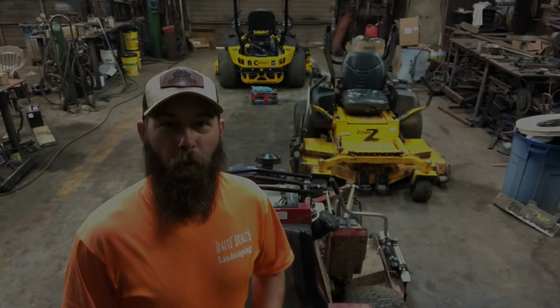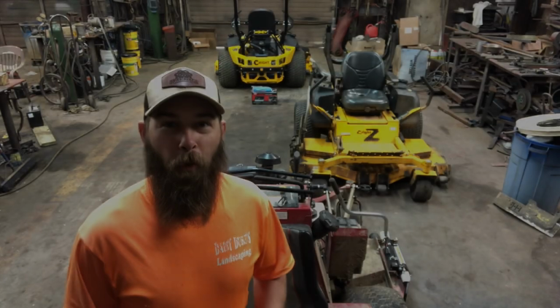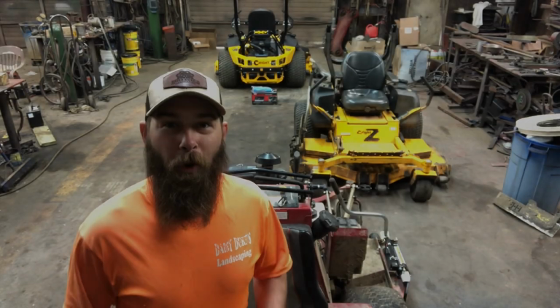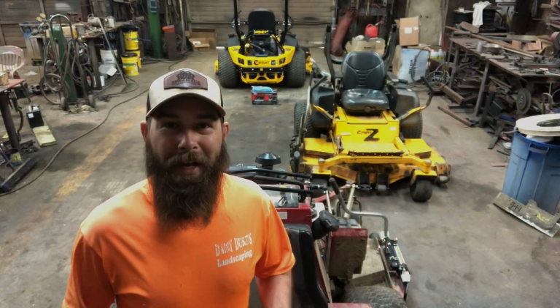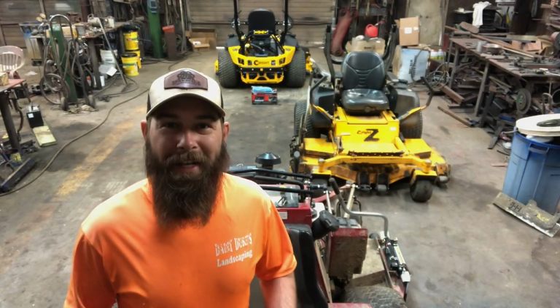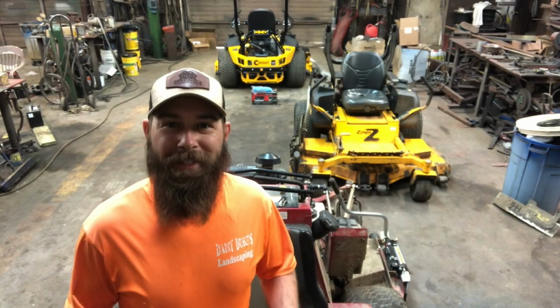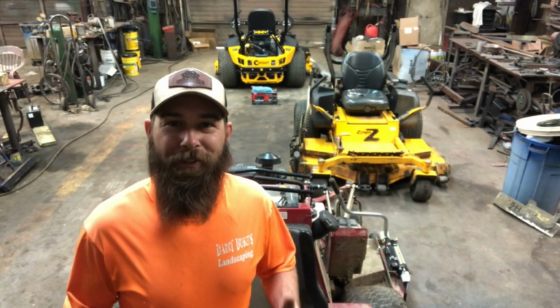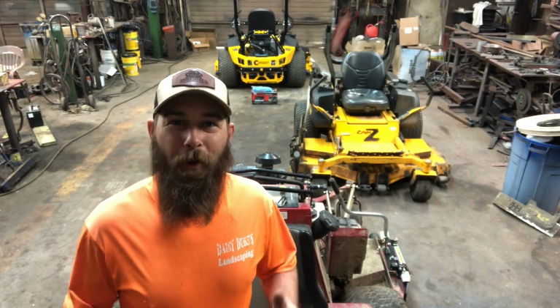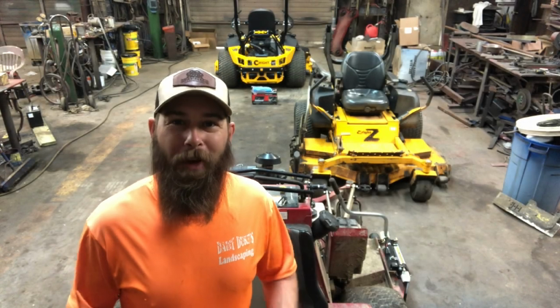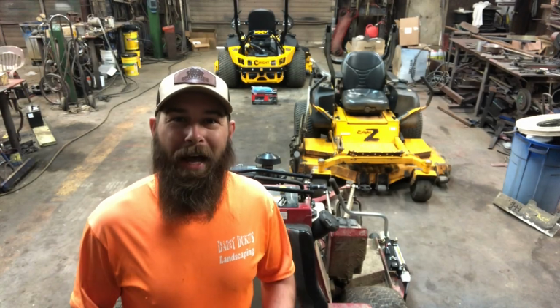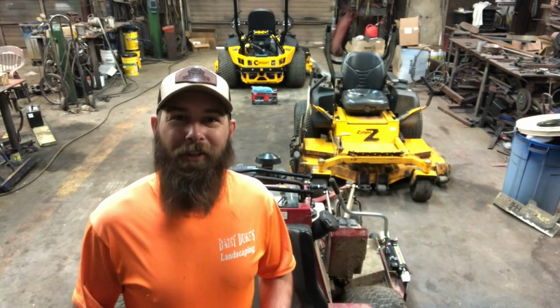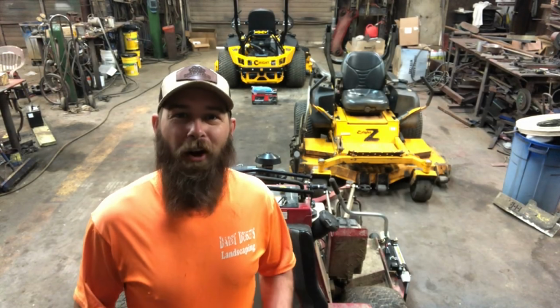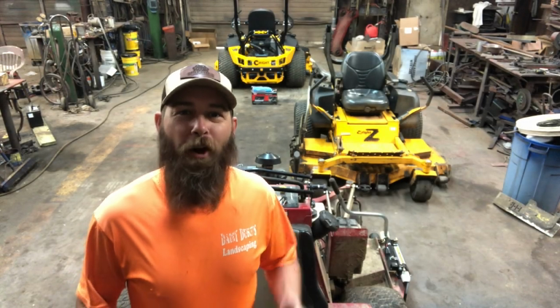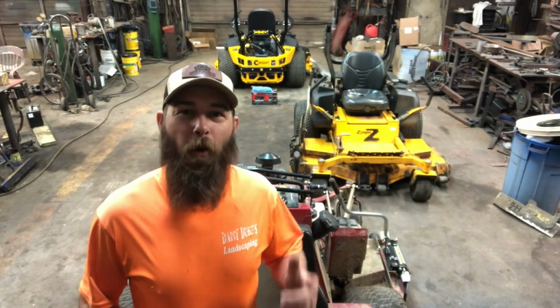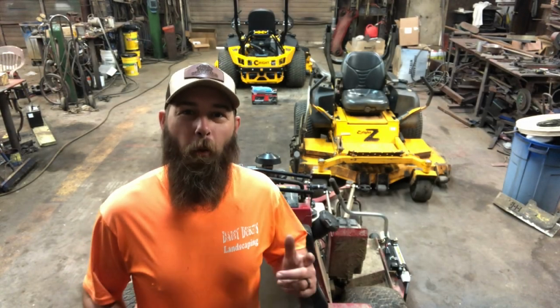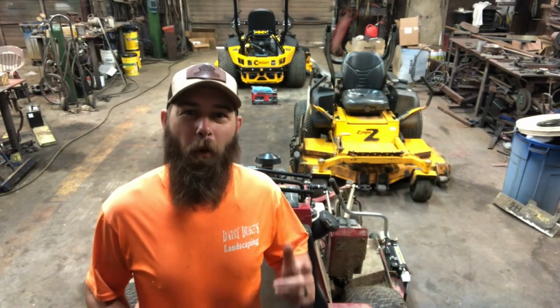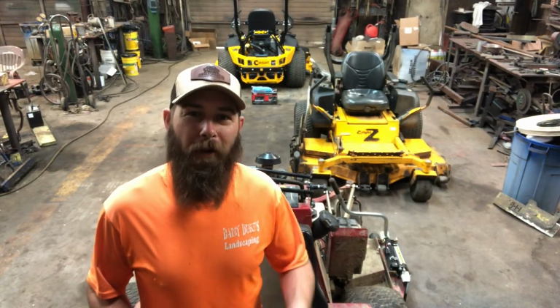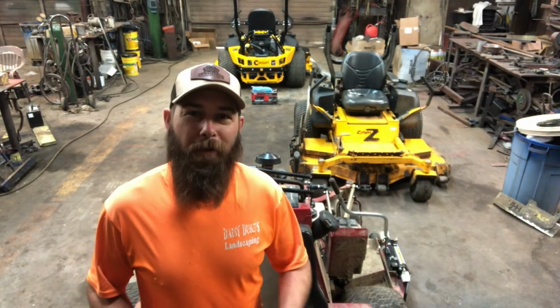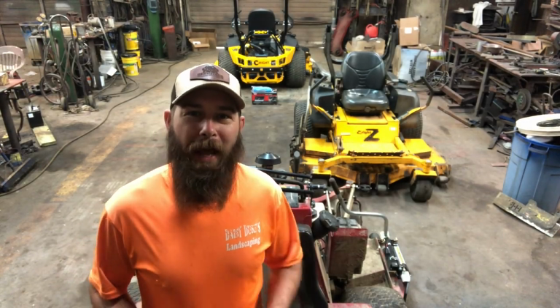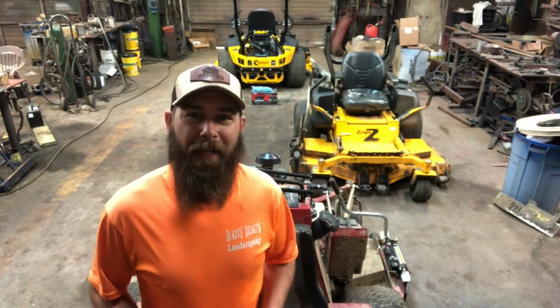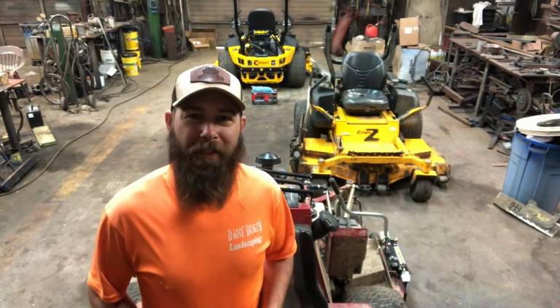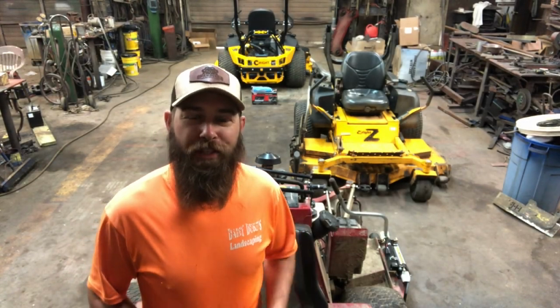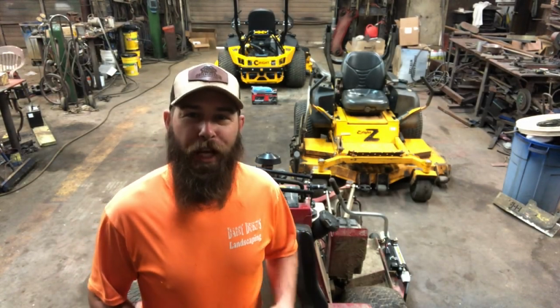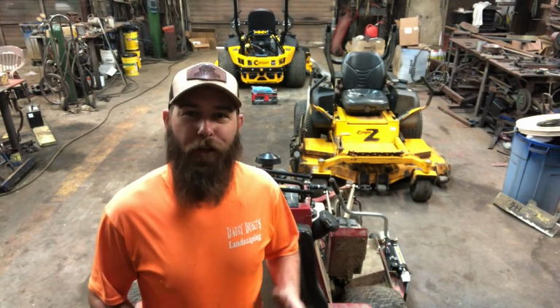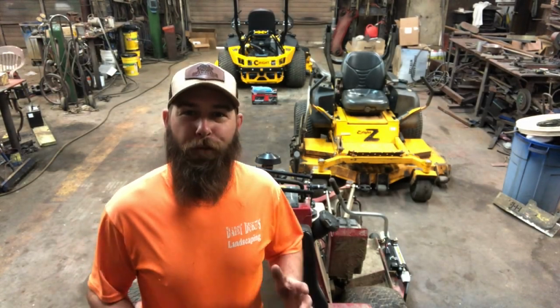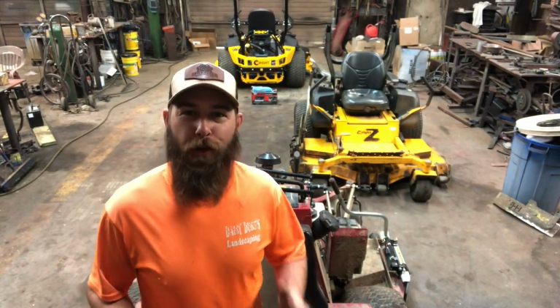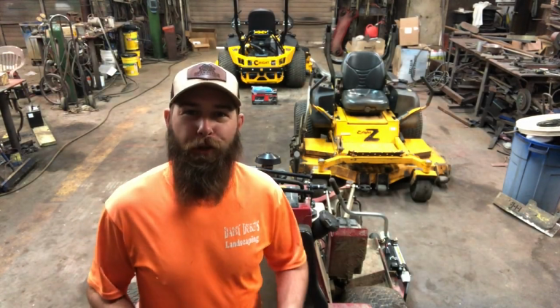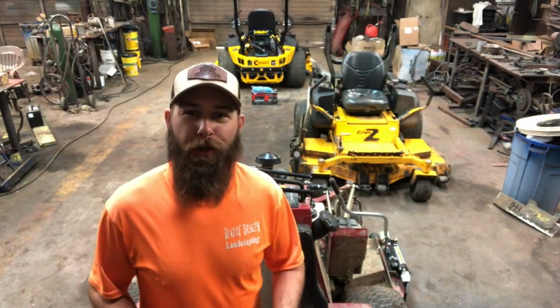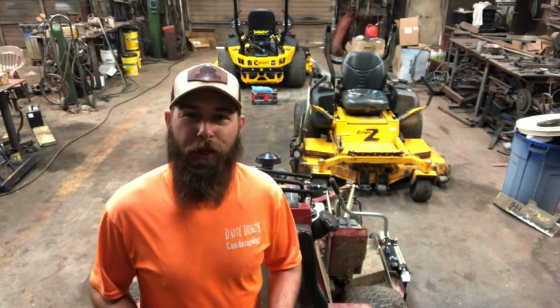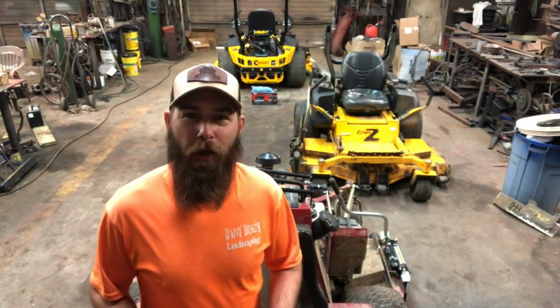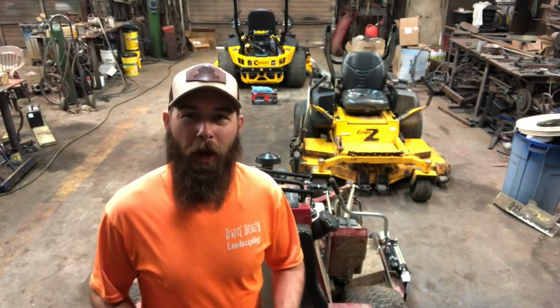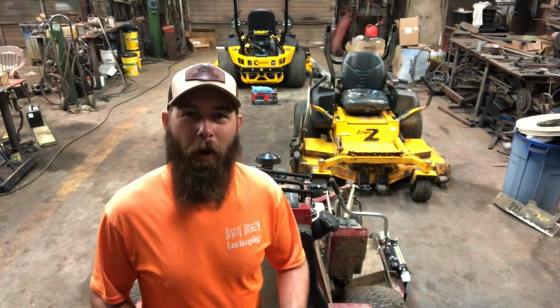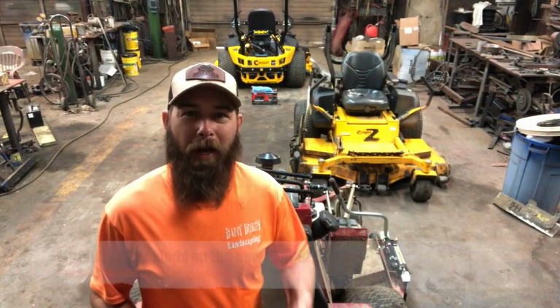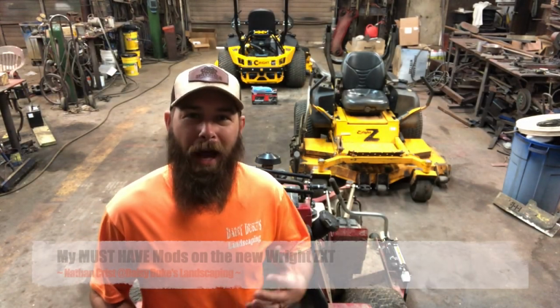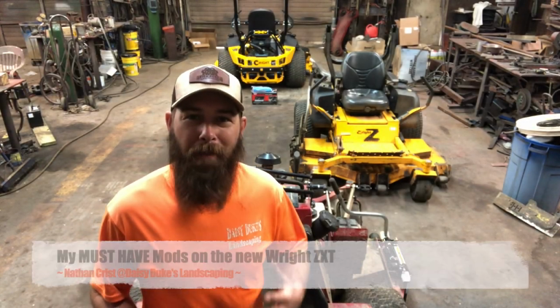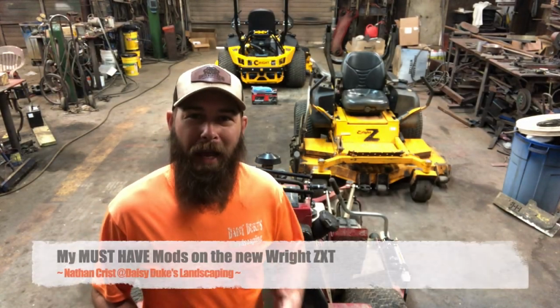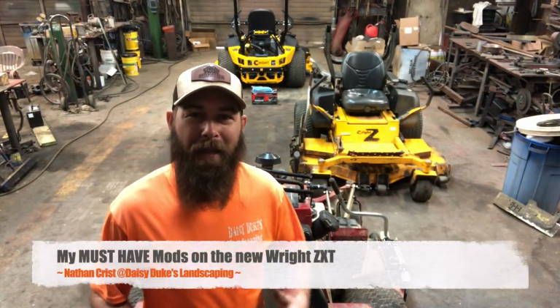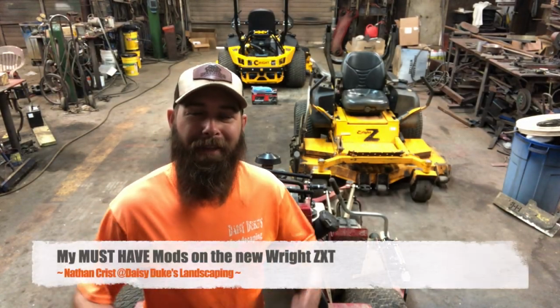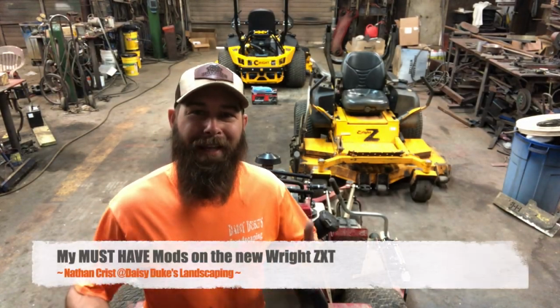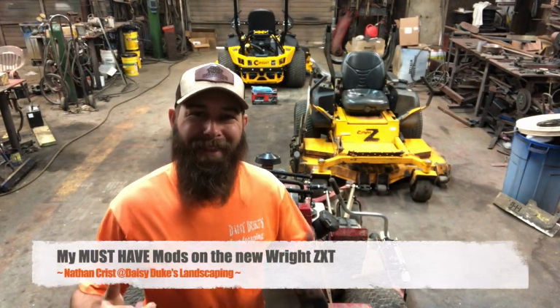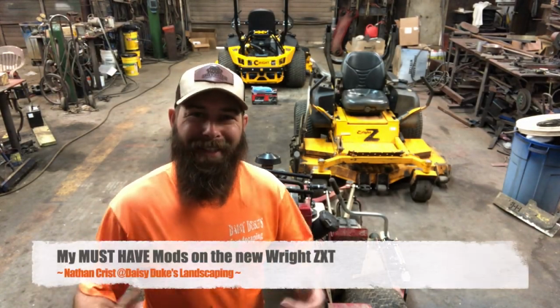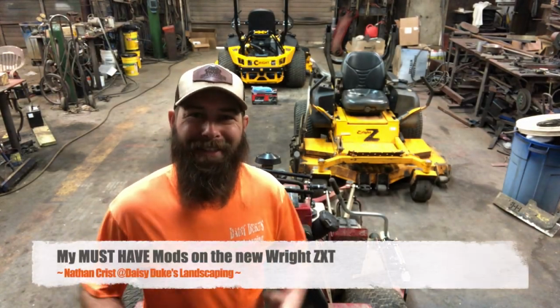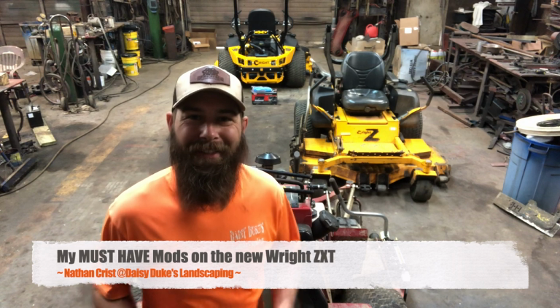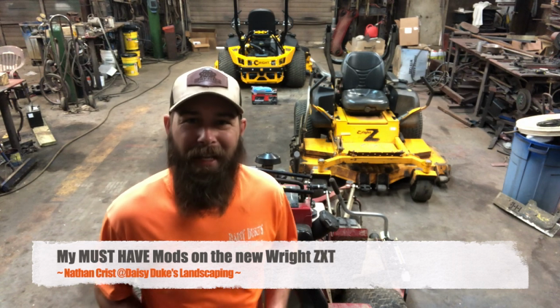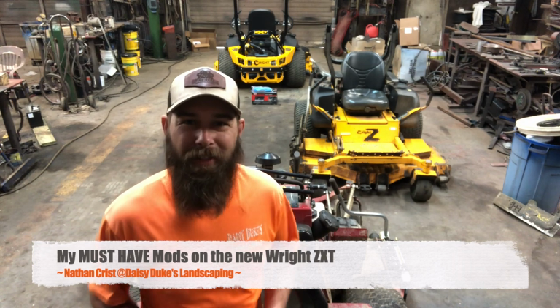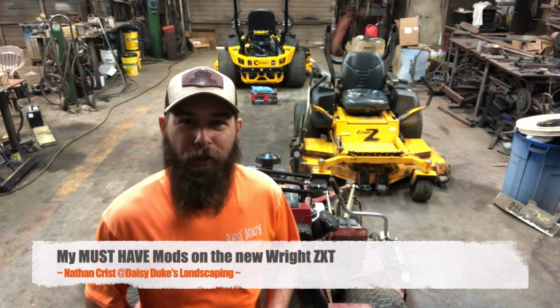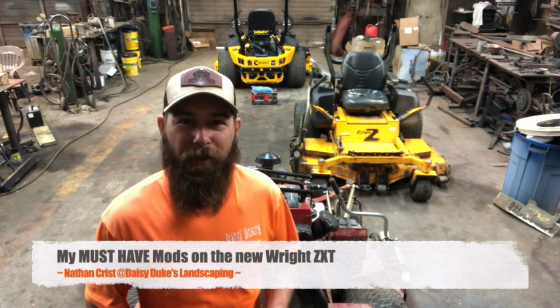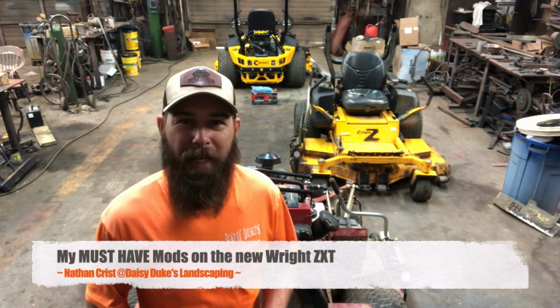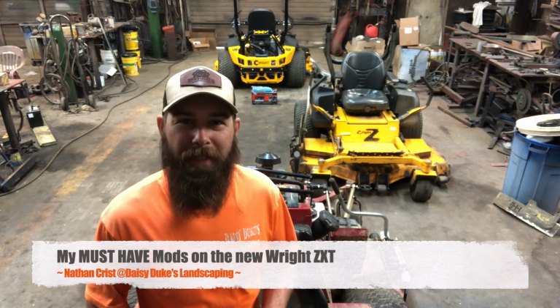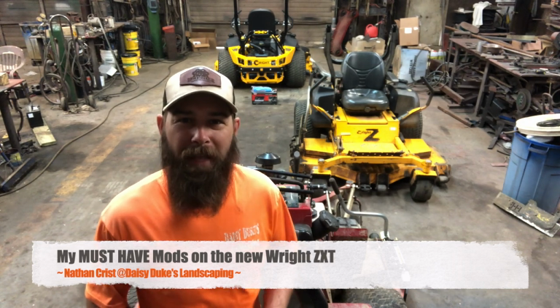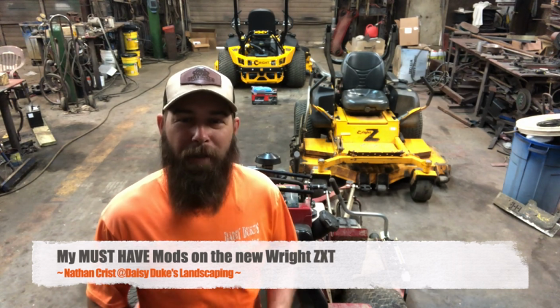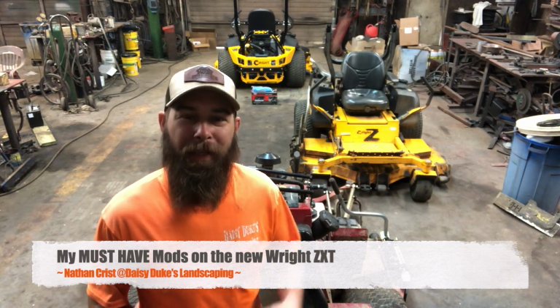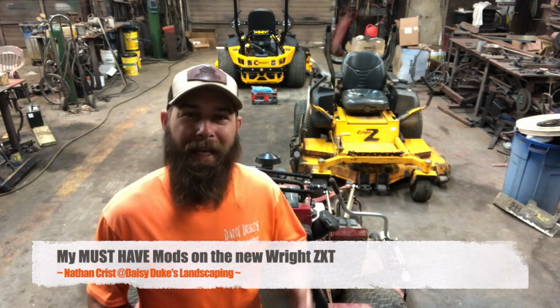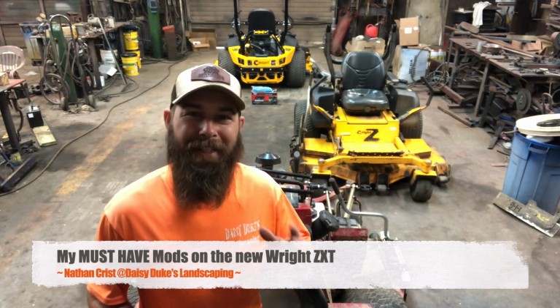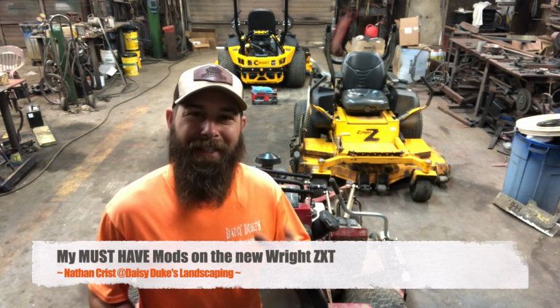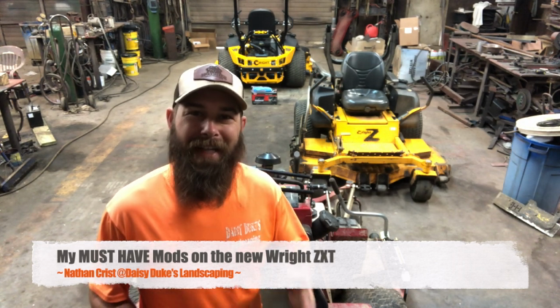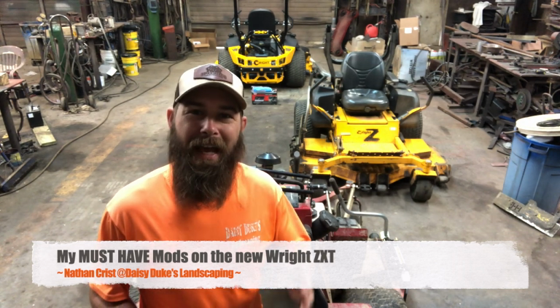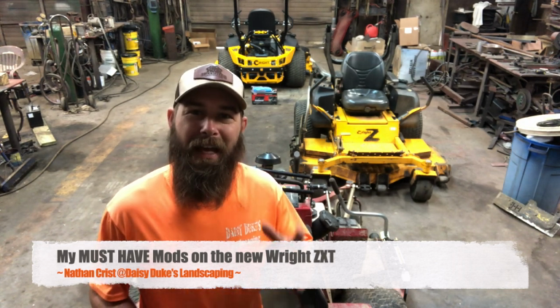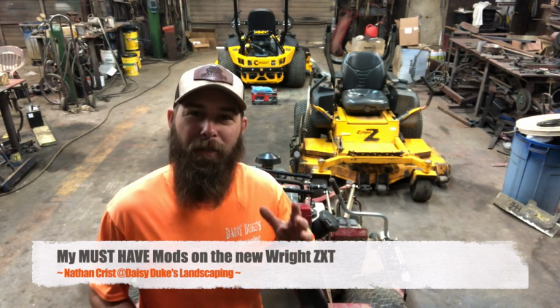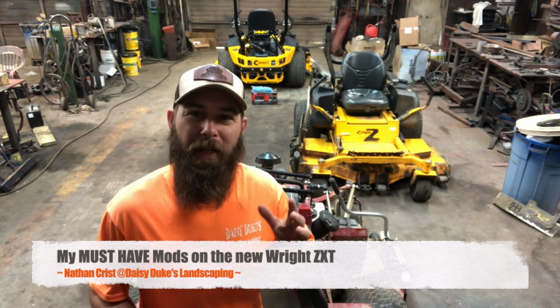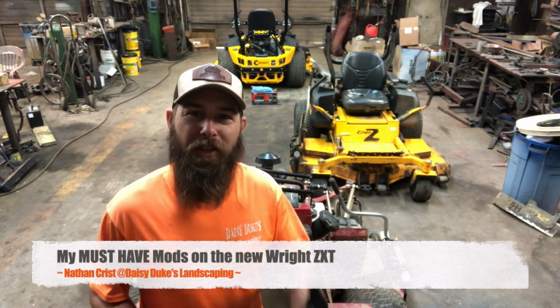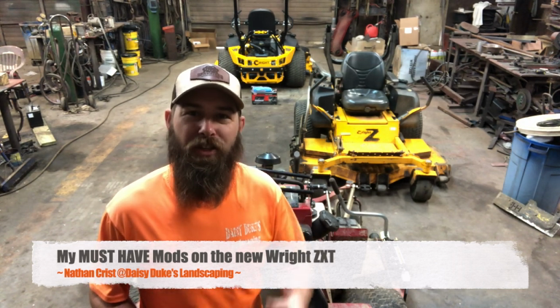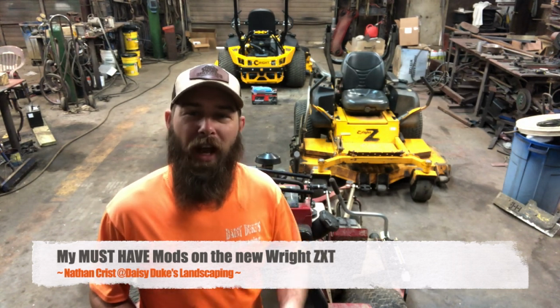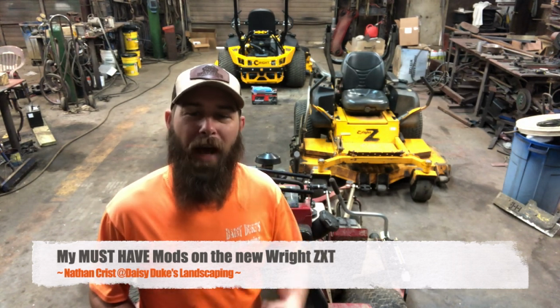What is going on y'all? Welcome back to the channel. For those of you that don't know, I'm Nathan and this is Daisy Dukes Landscaping, and today I'm in the shop.